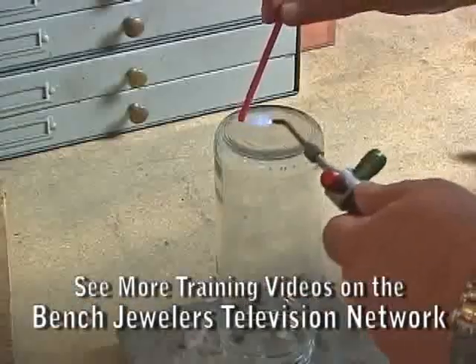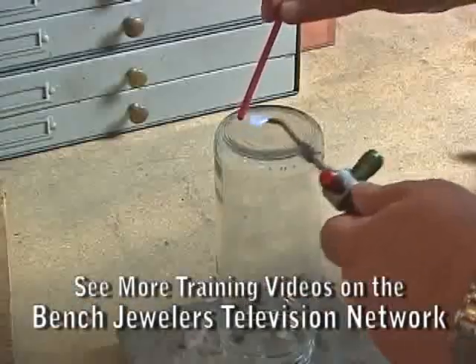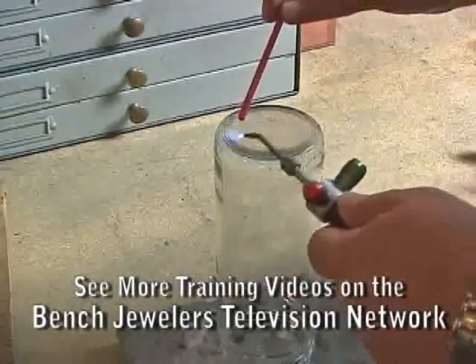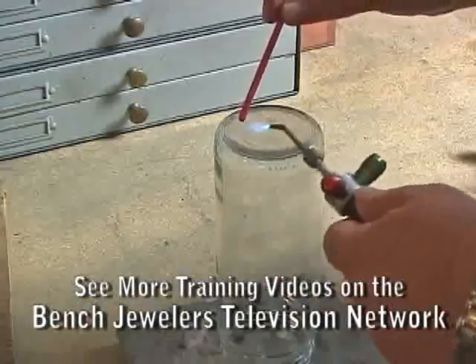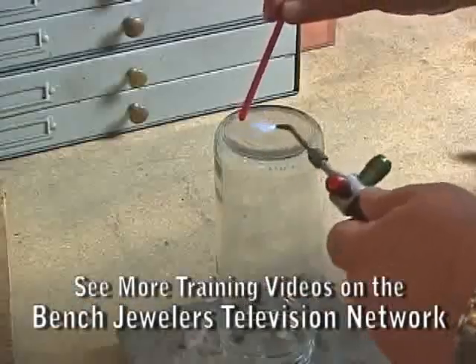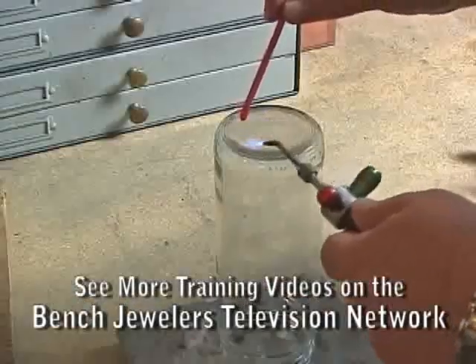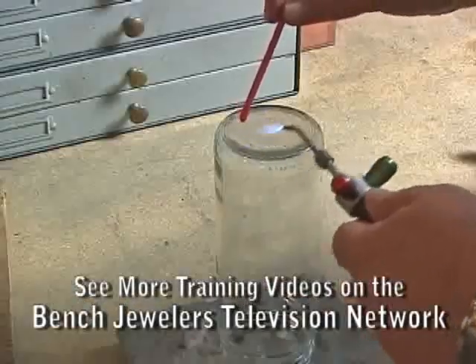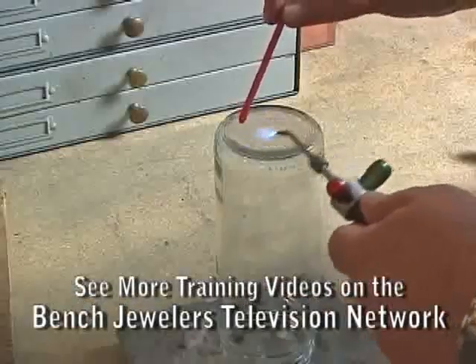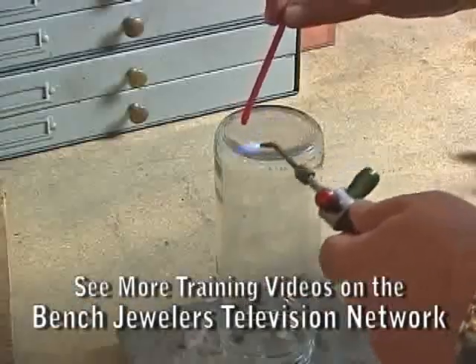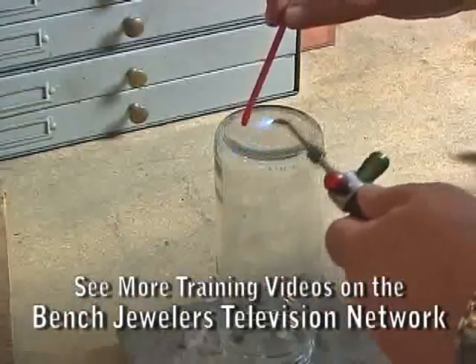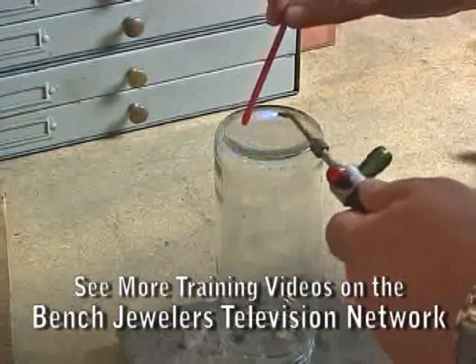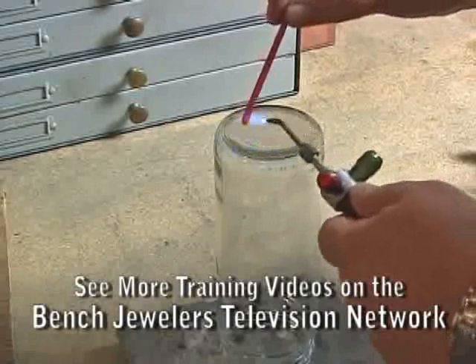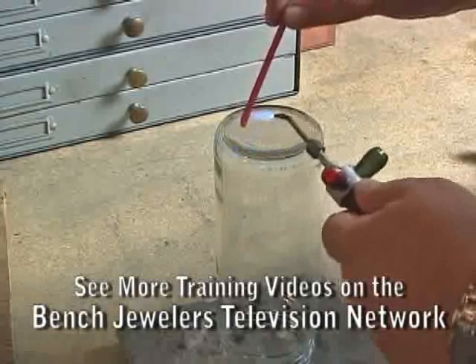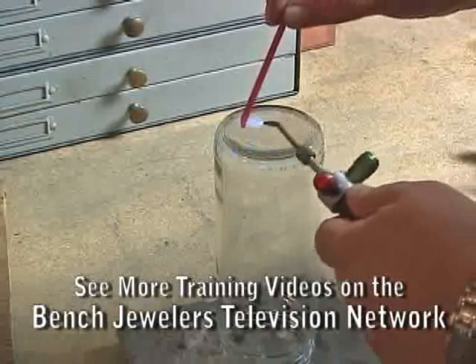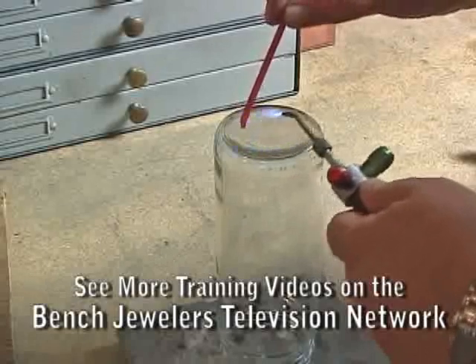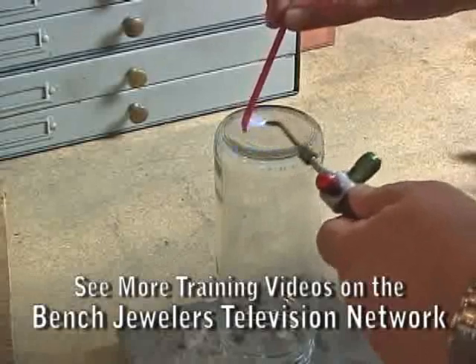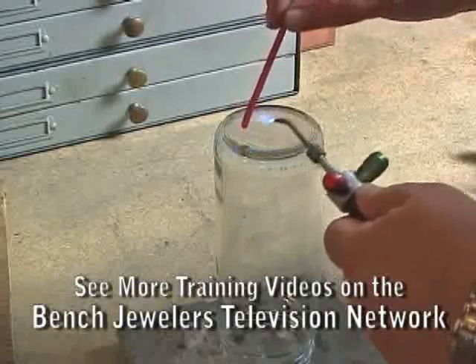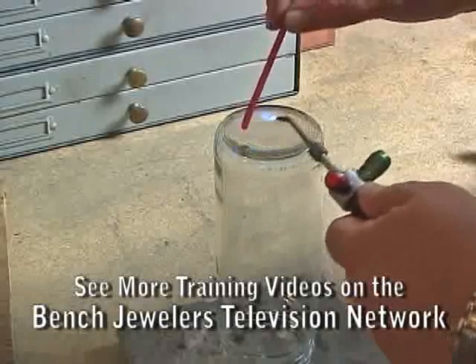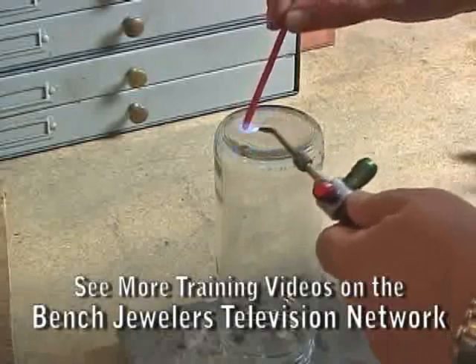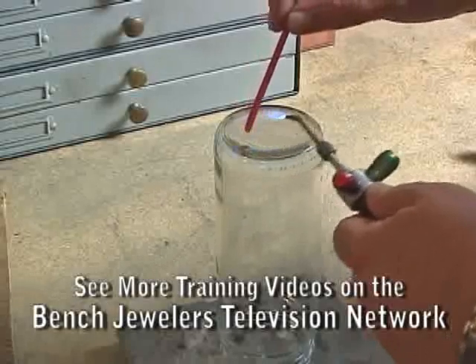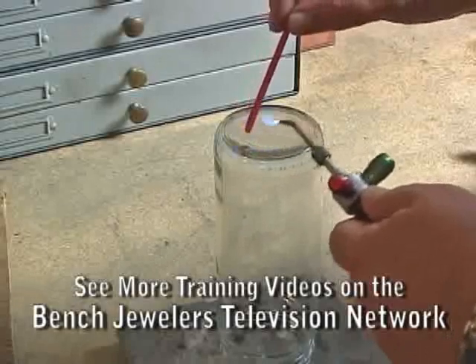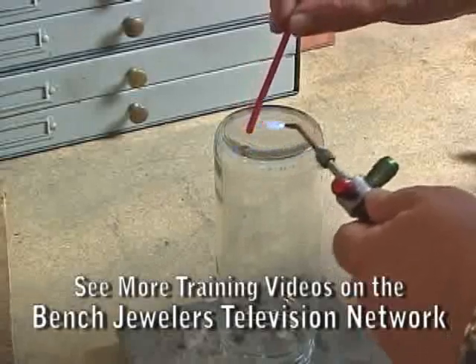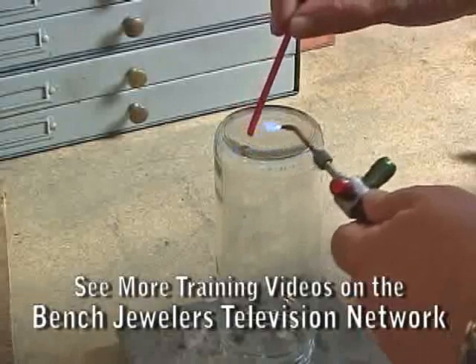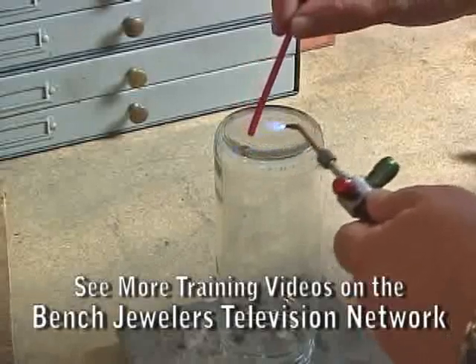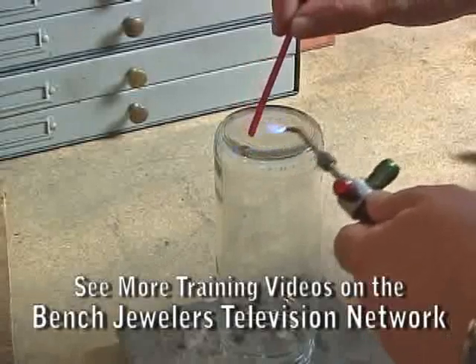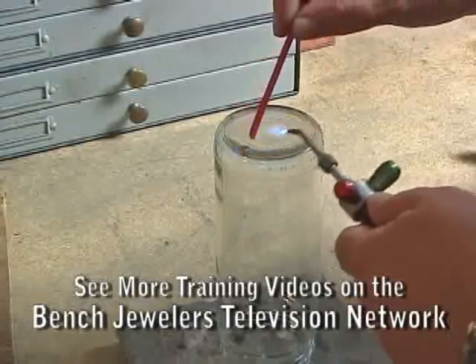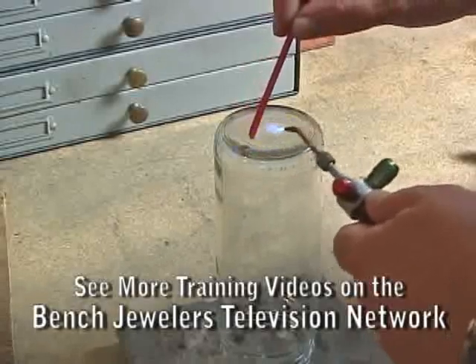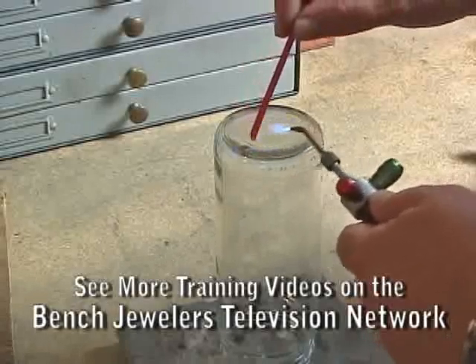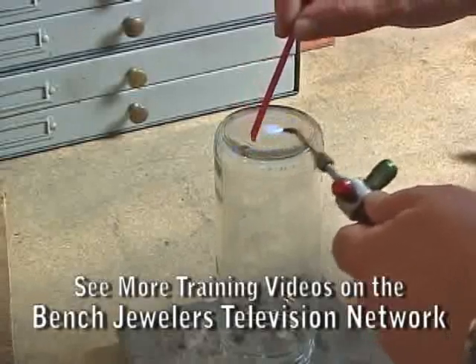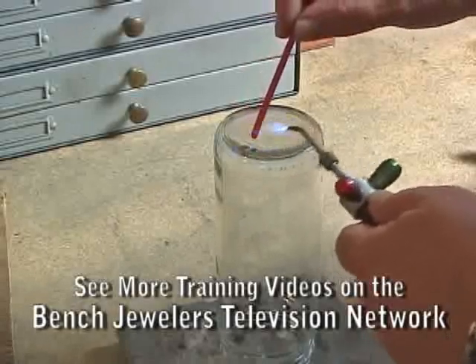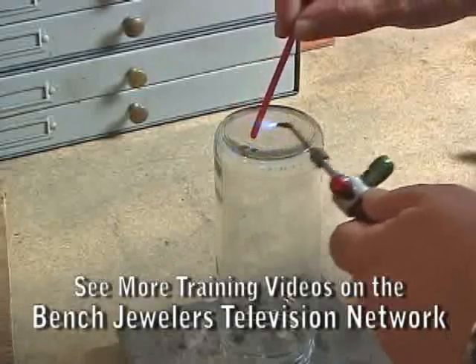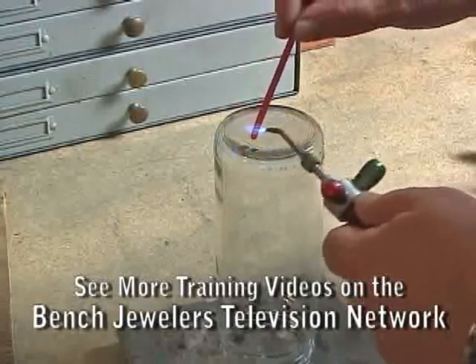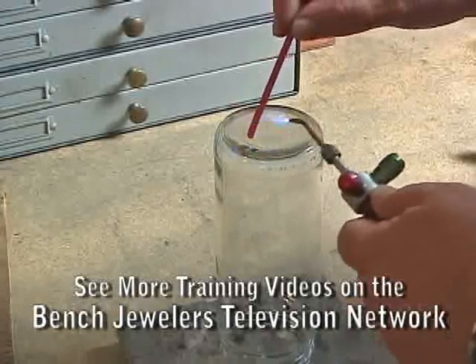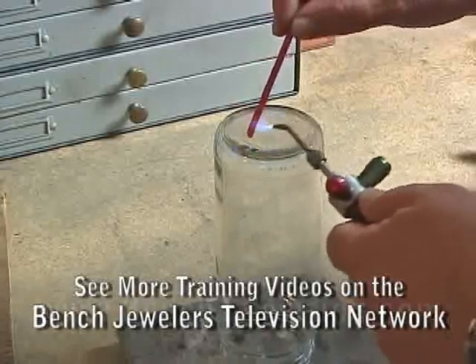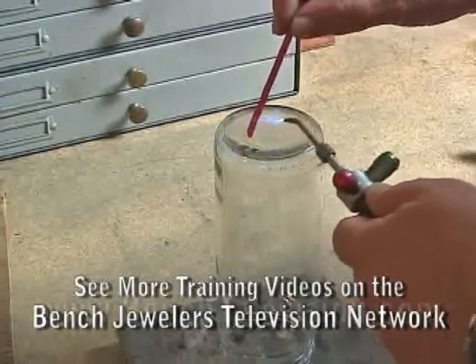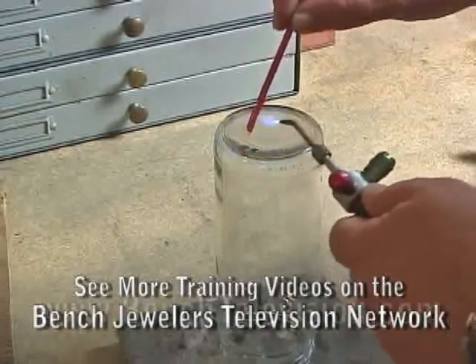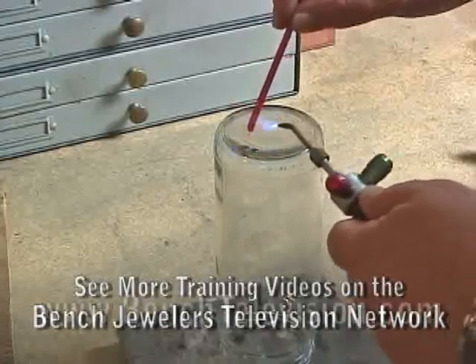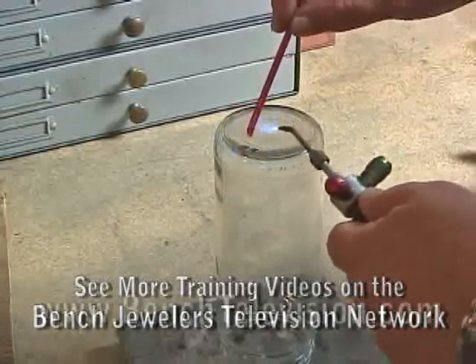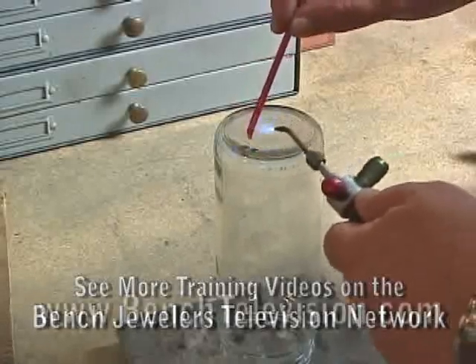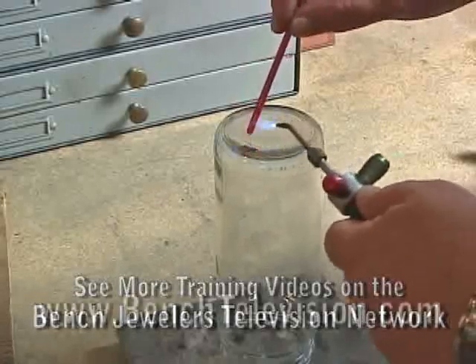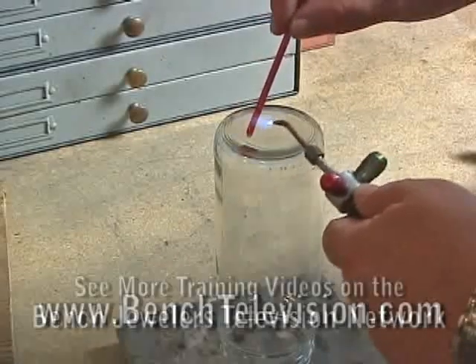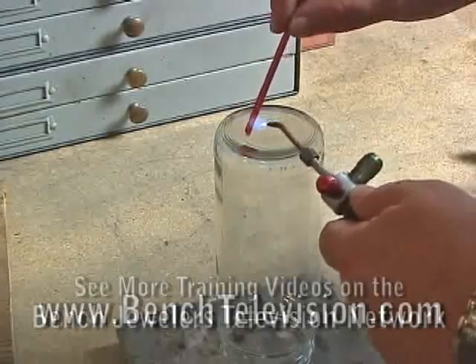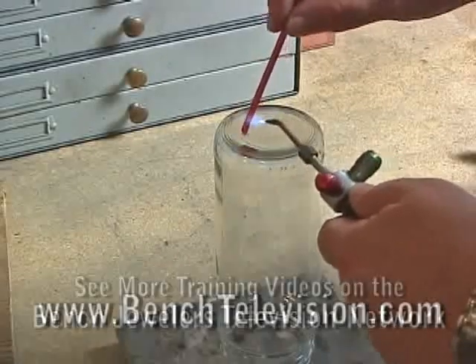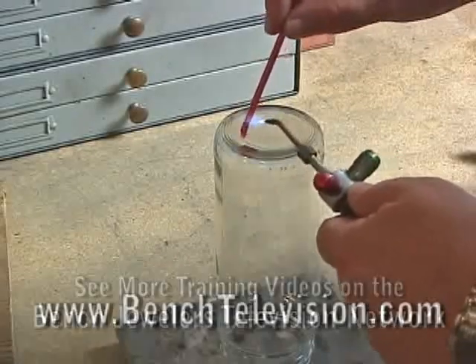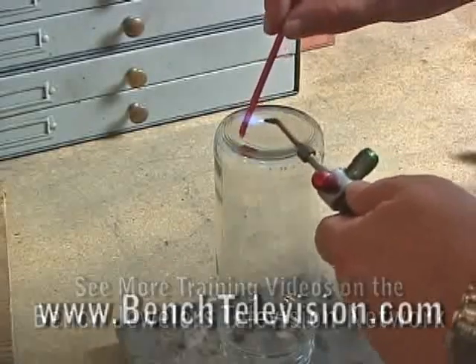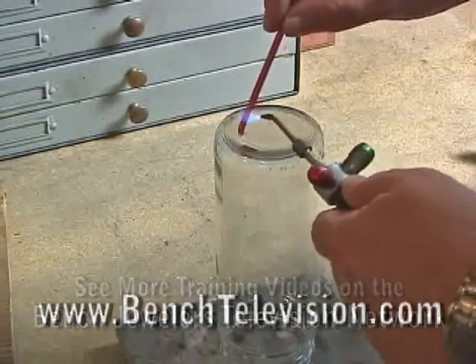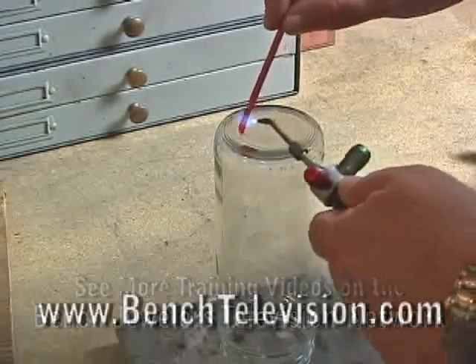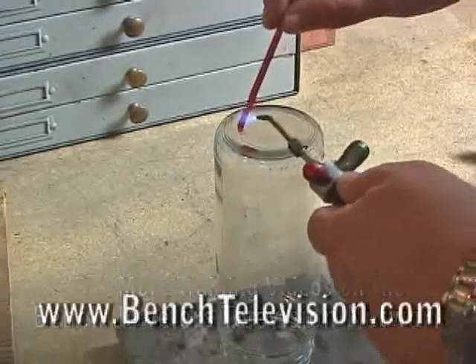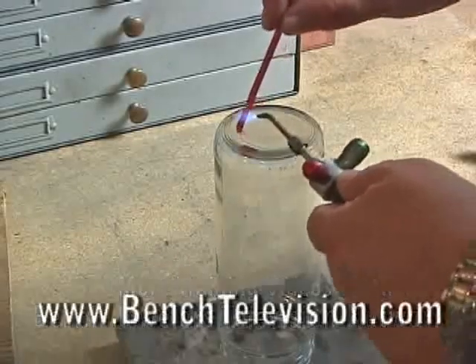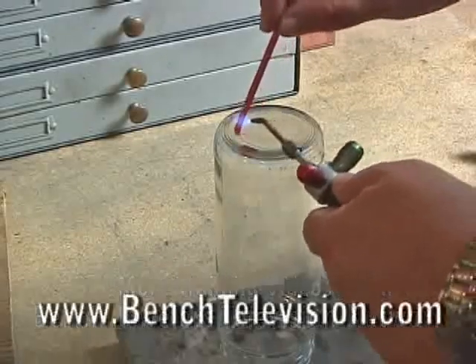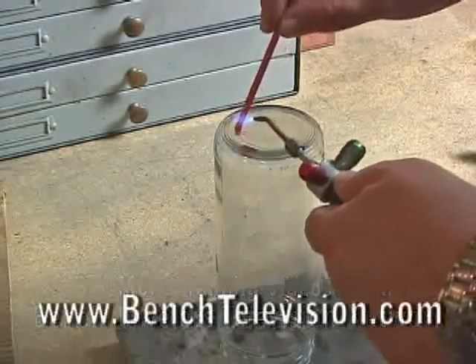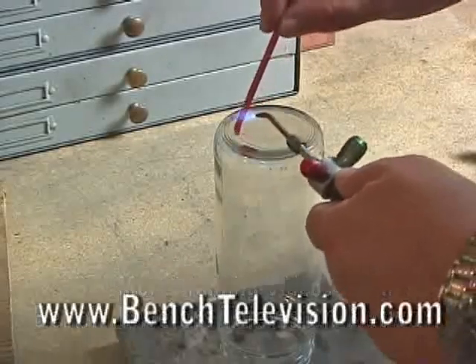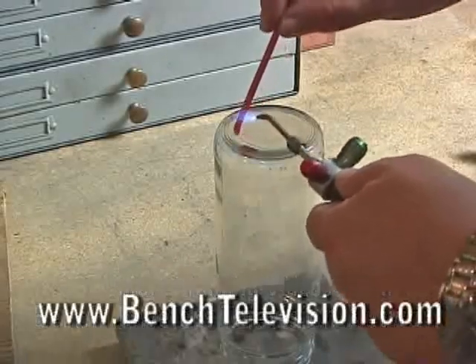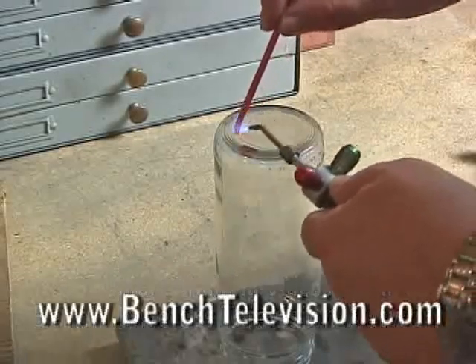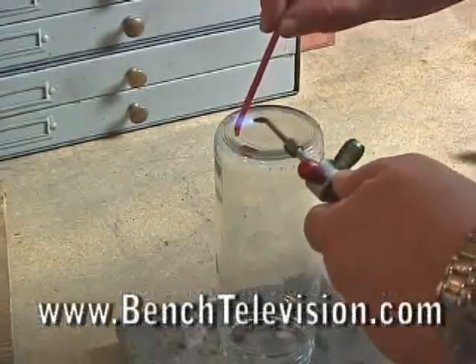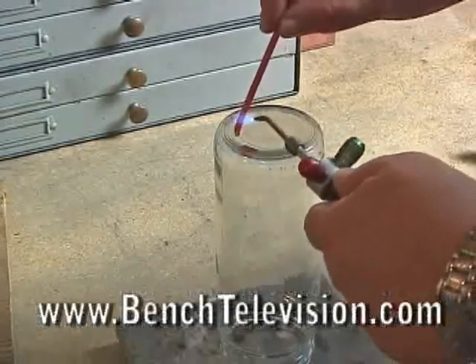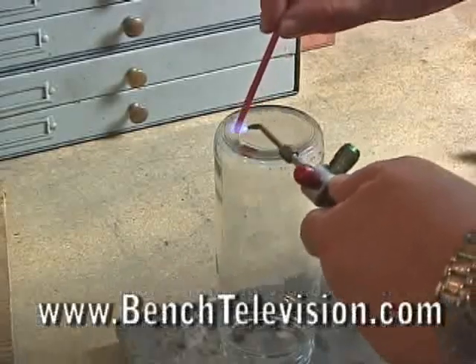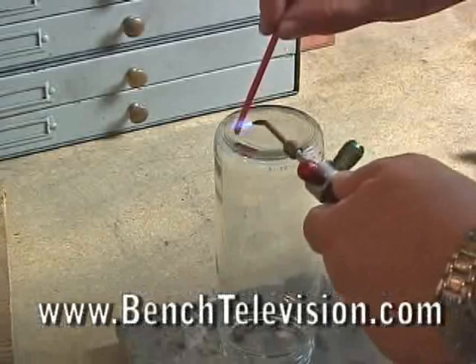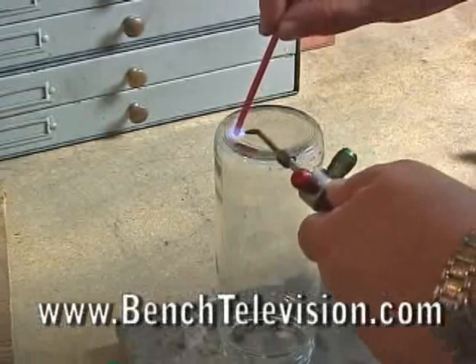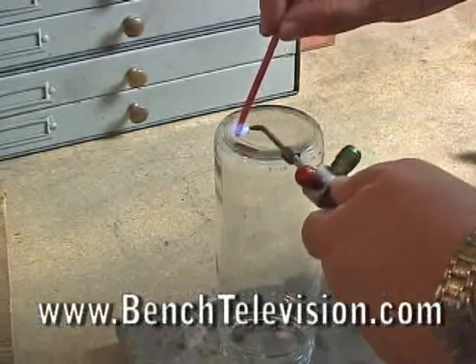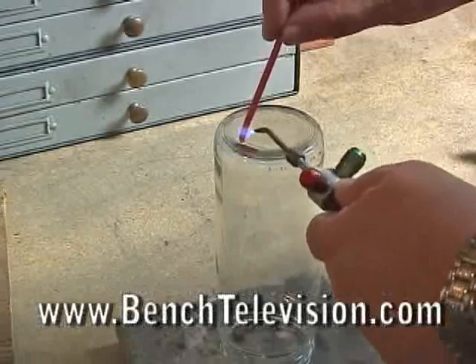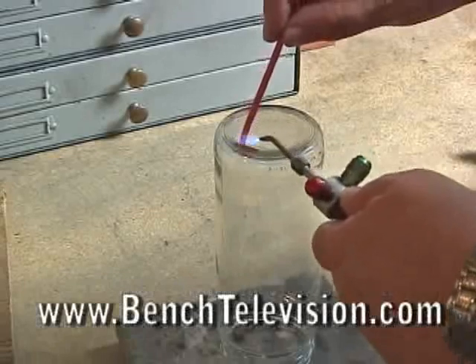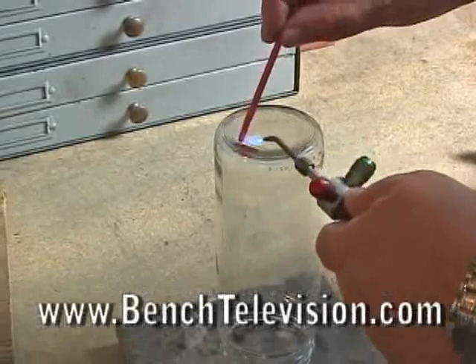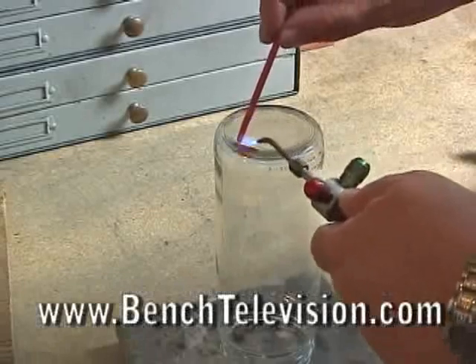Once you've cleaned the jar, take some sprue wax or other soft wax and melt it around the edge of the jar.